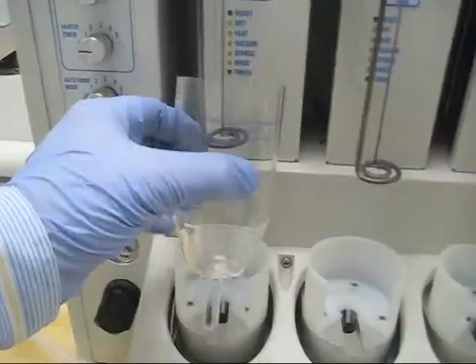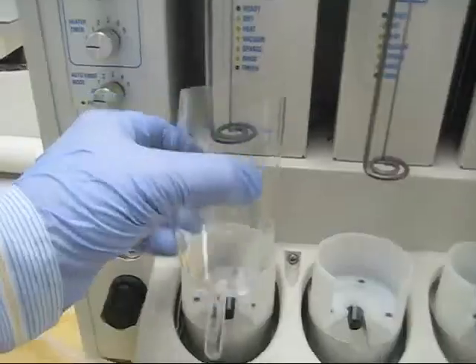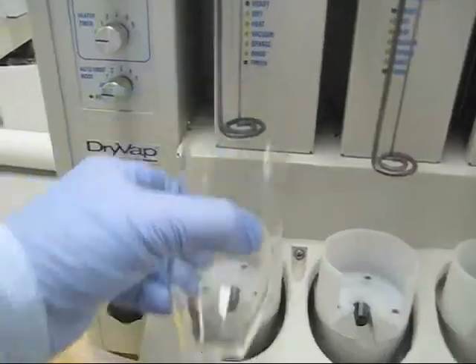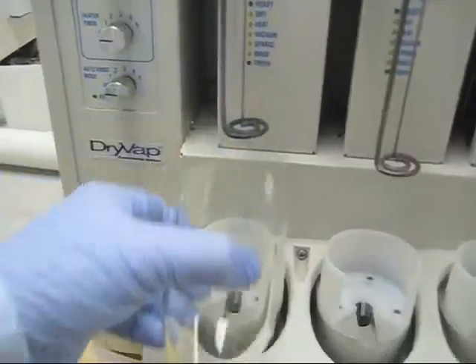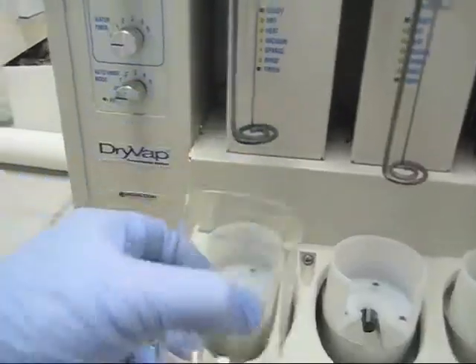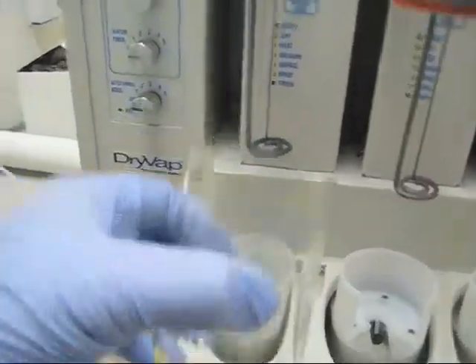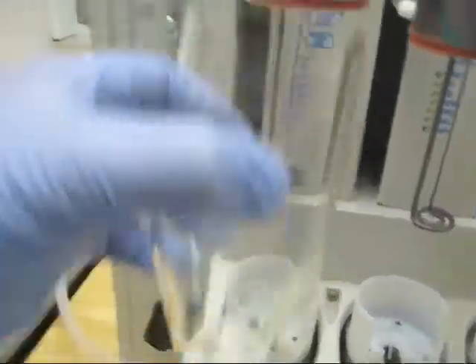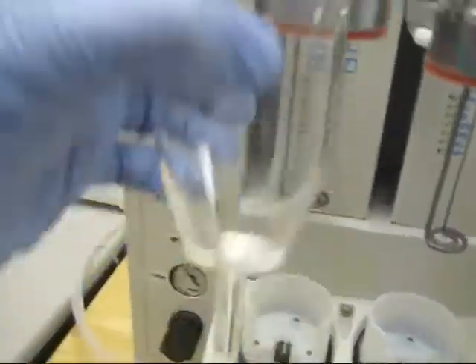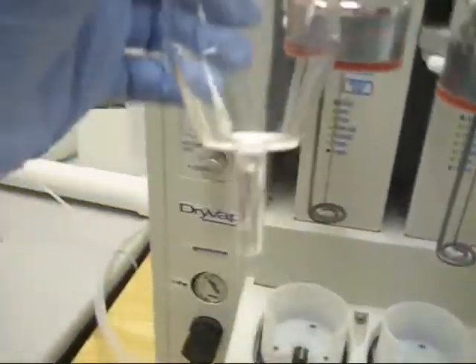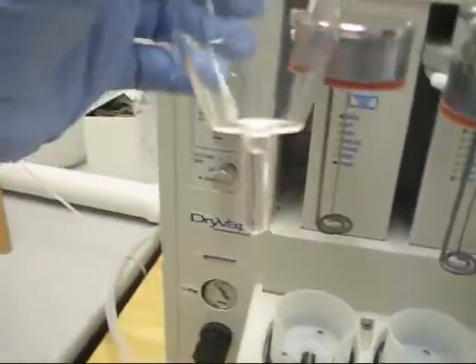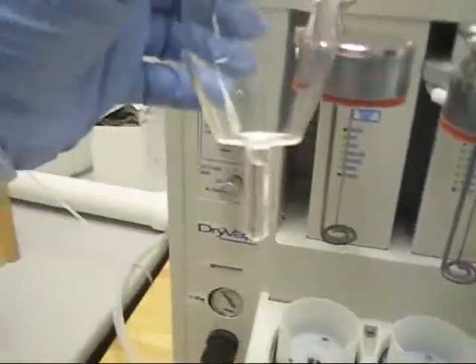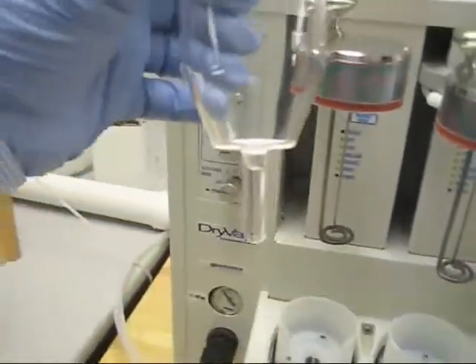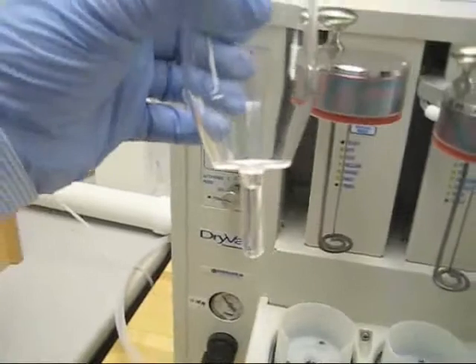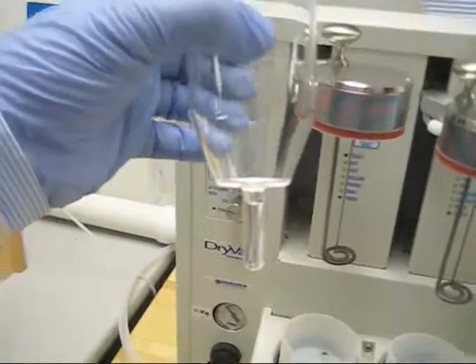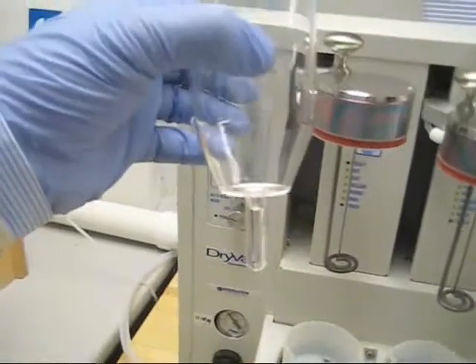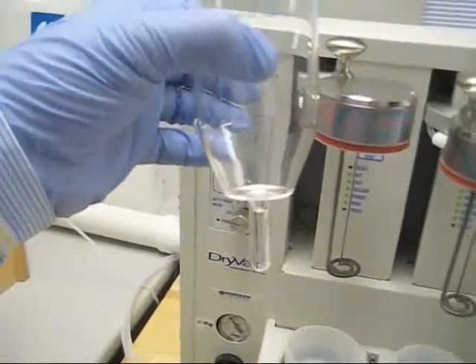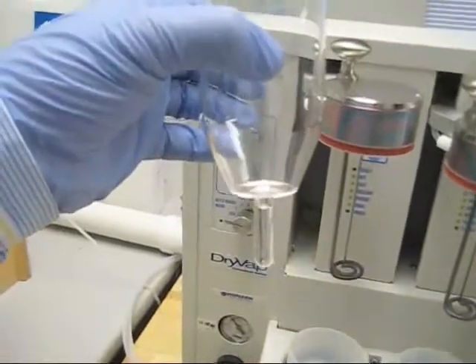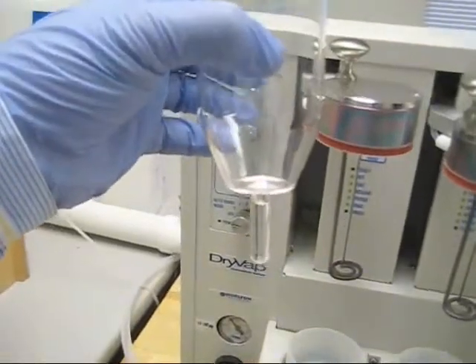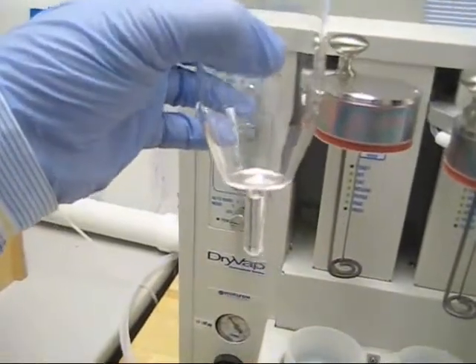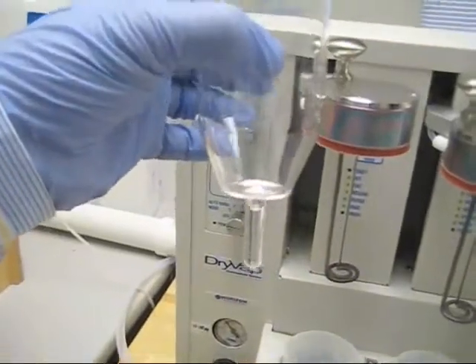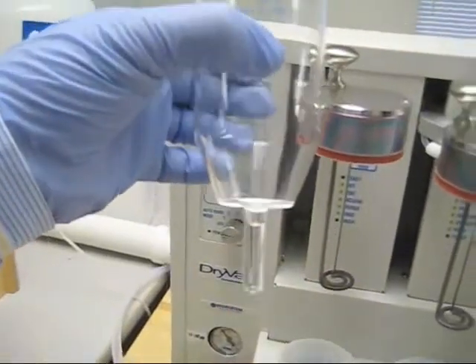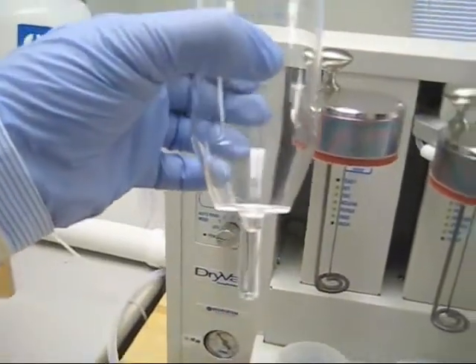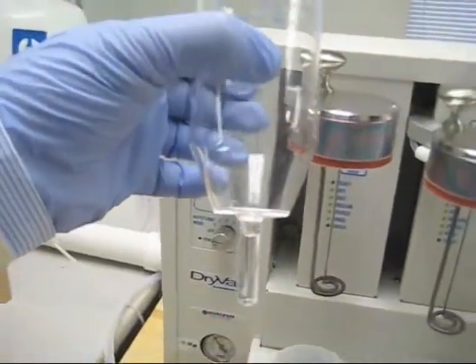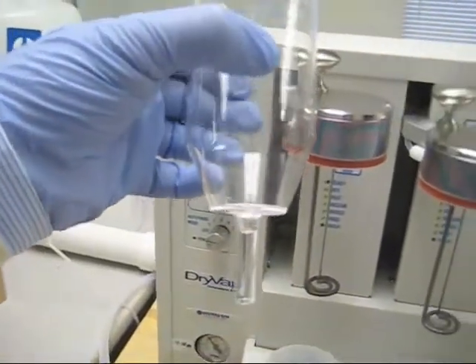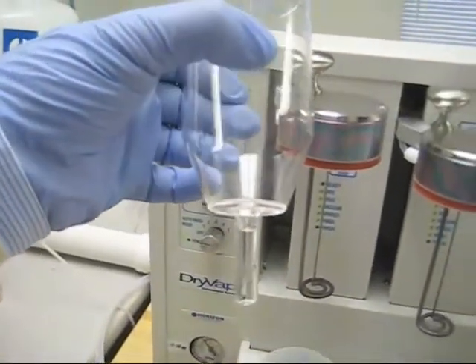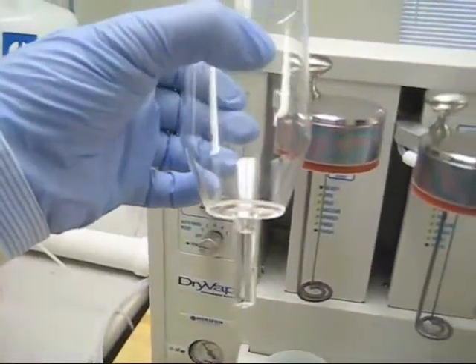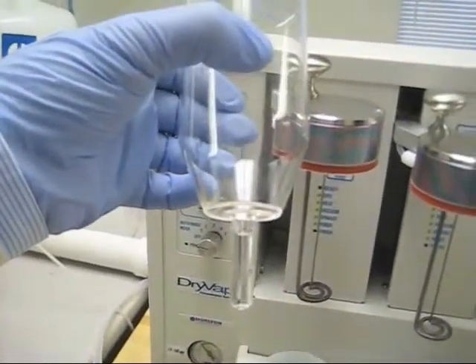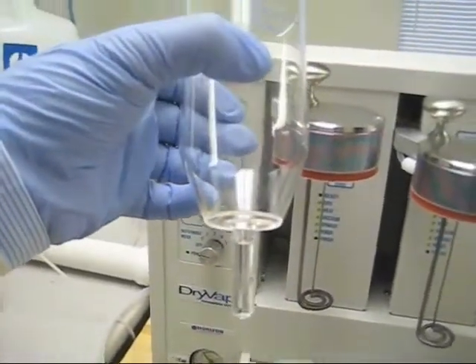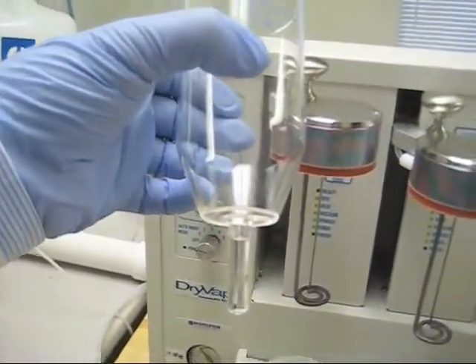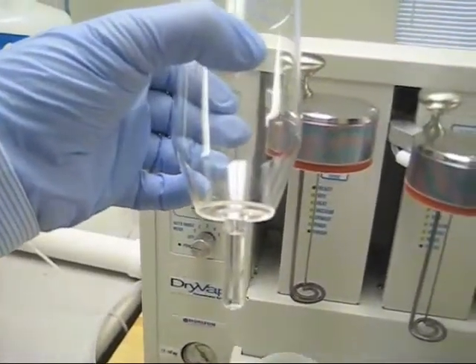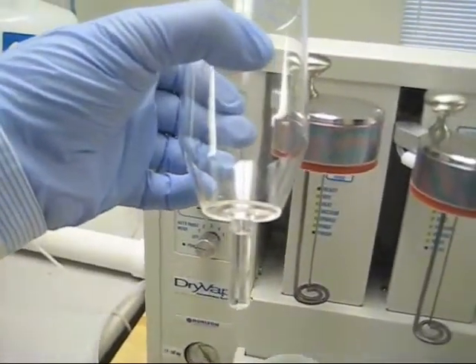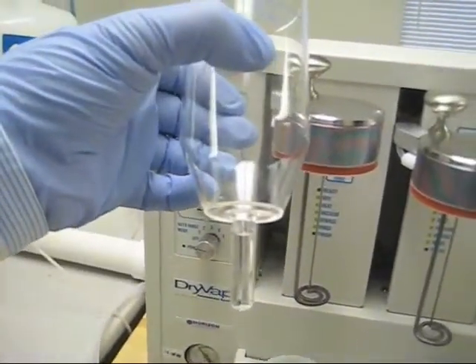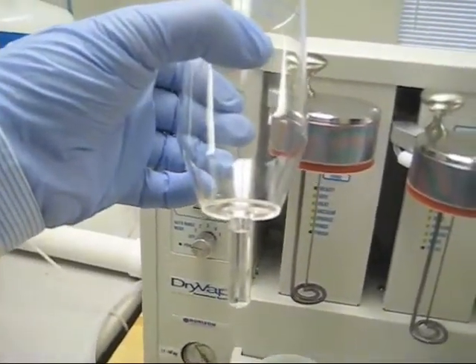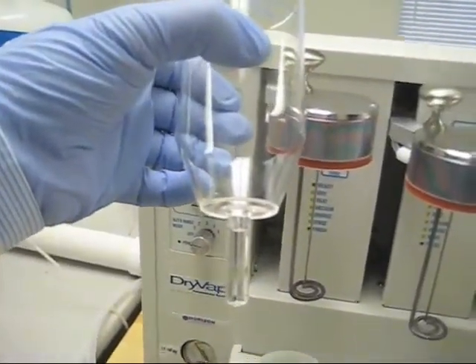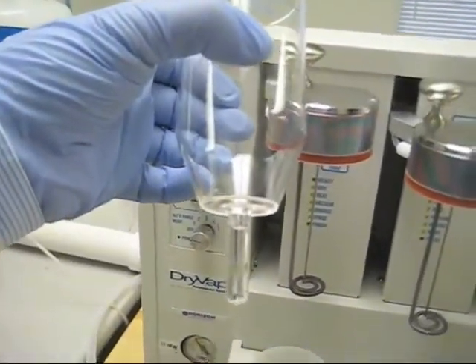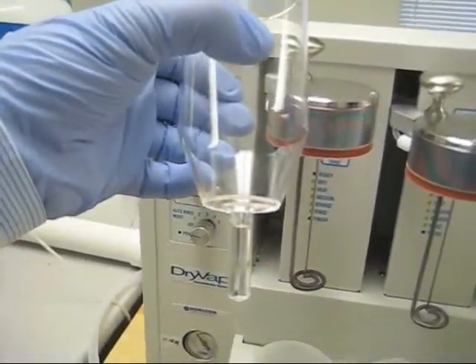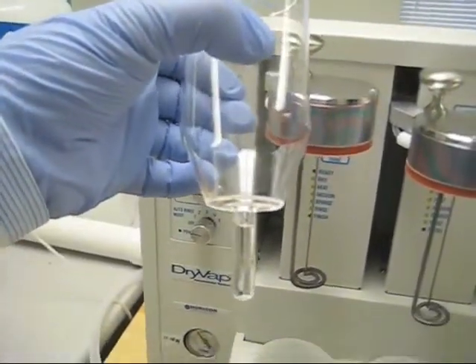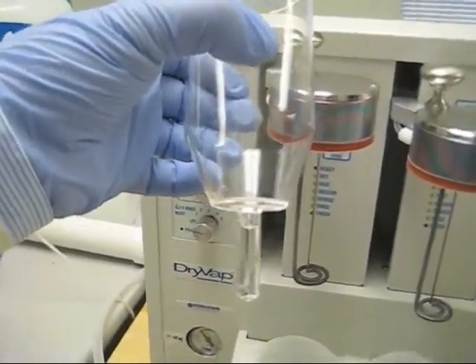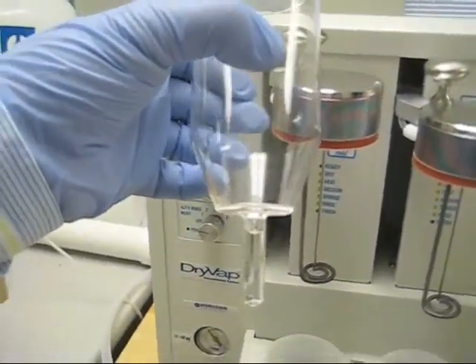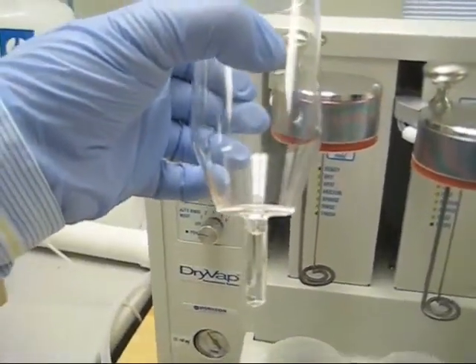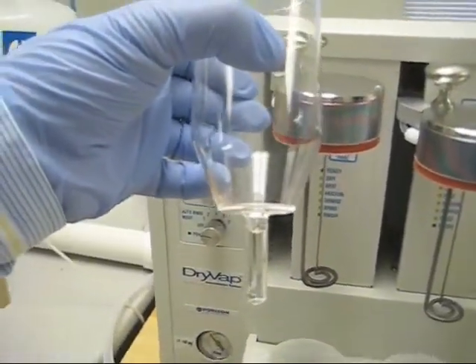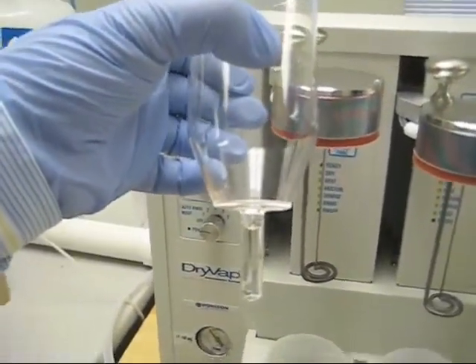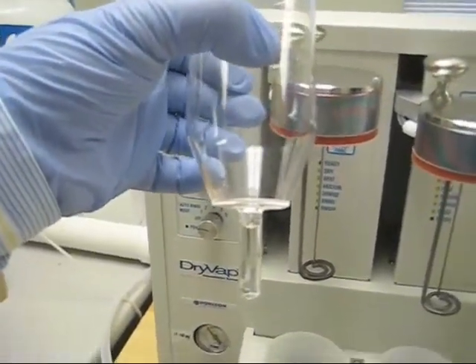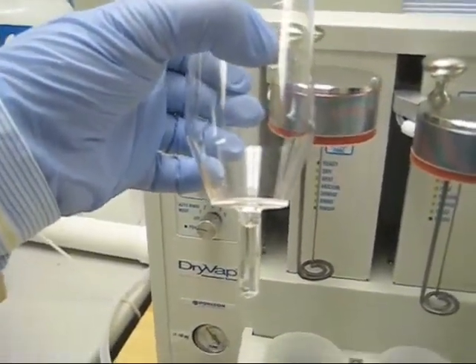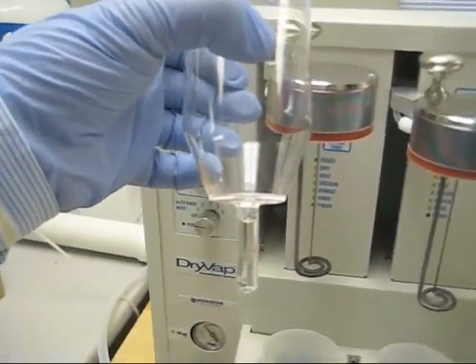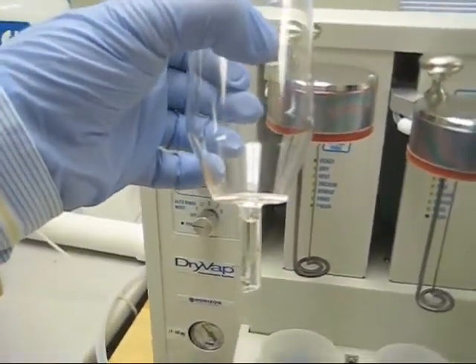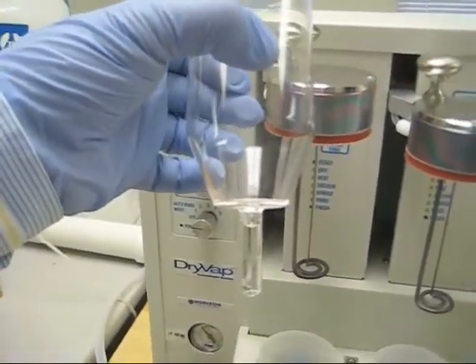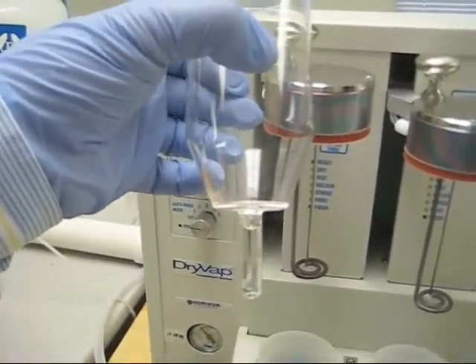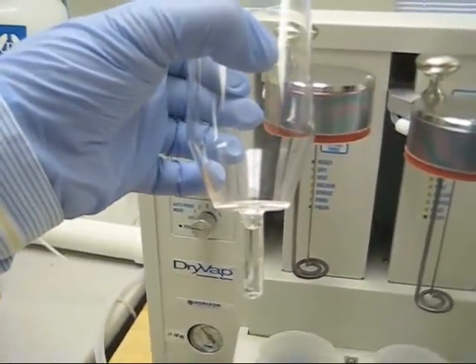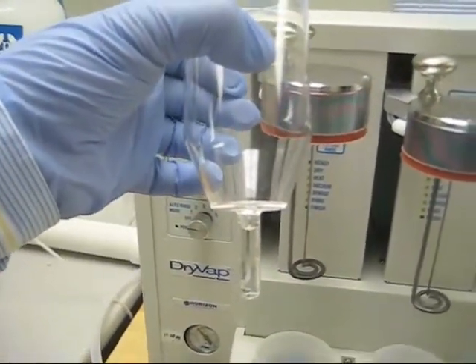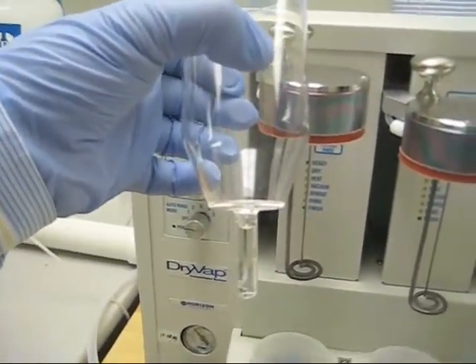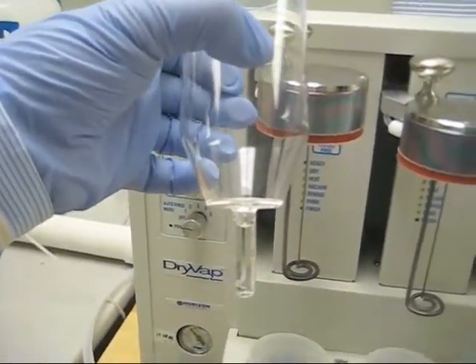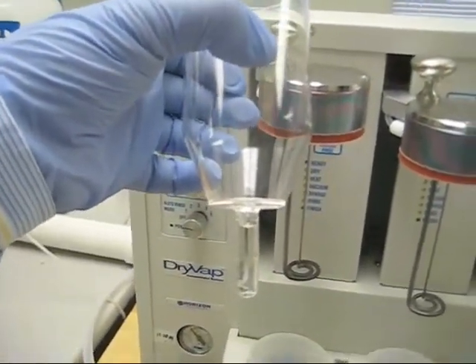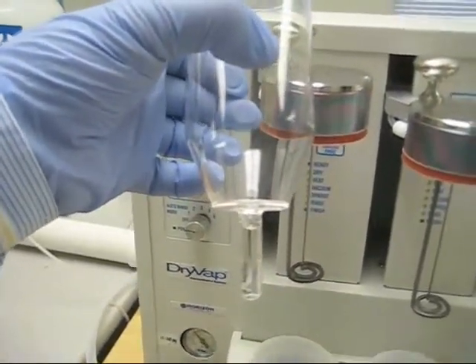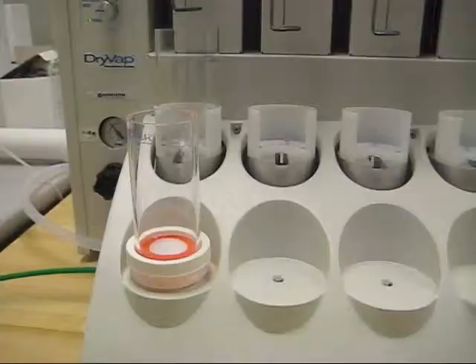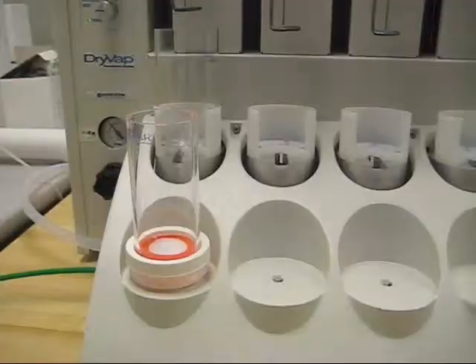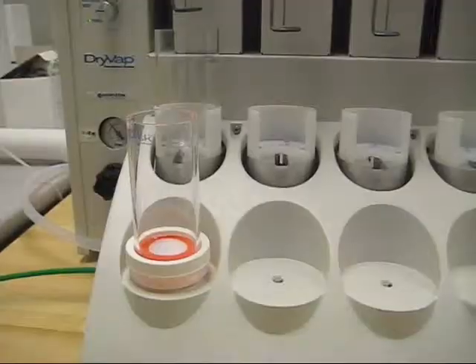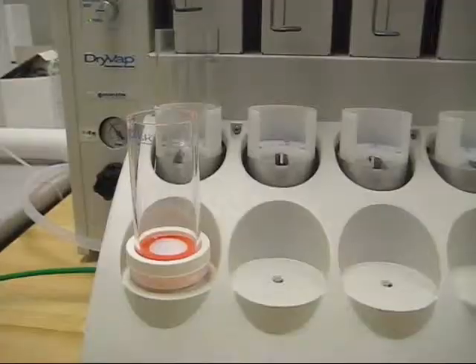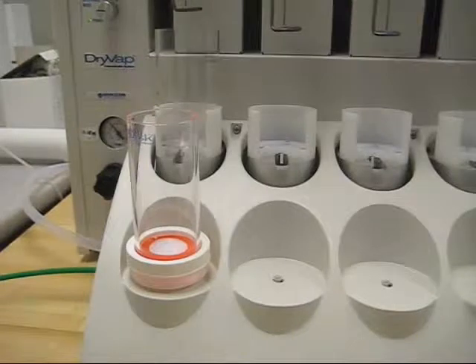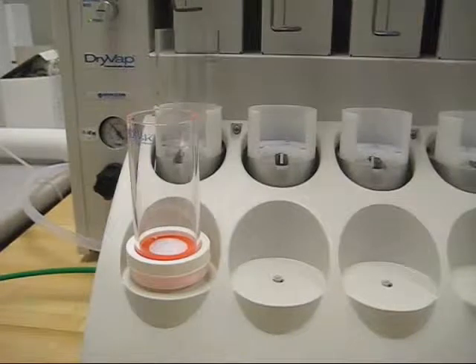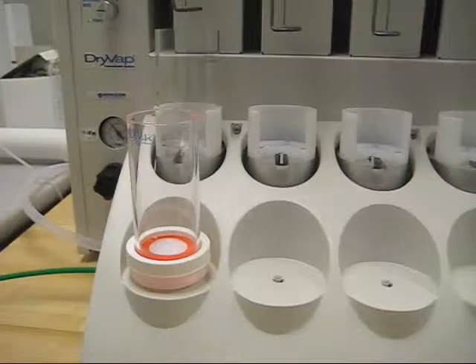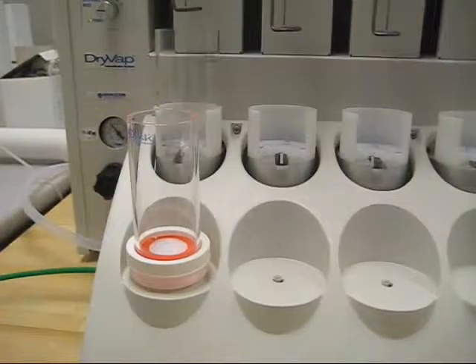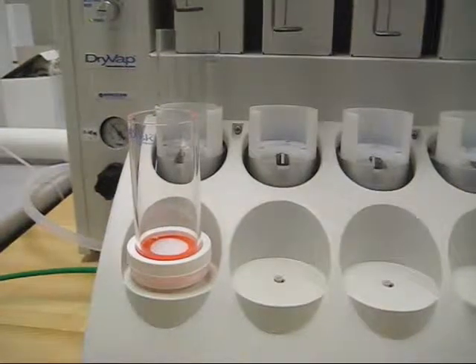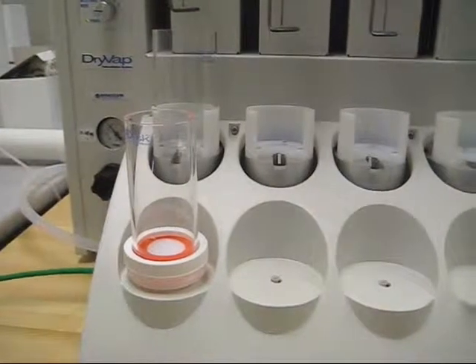We can see that you're right at the one mil mark. That one mil mark is calibrated plus or minus 20 microliters.